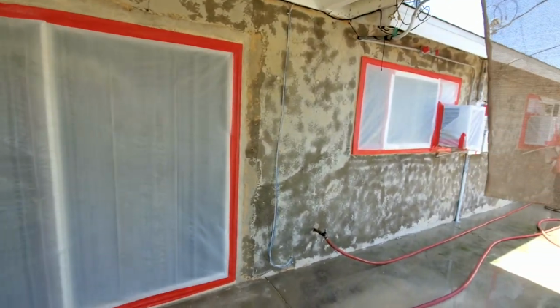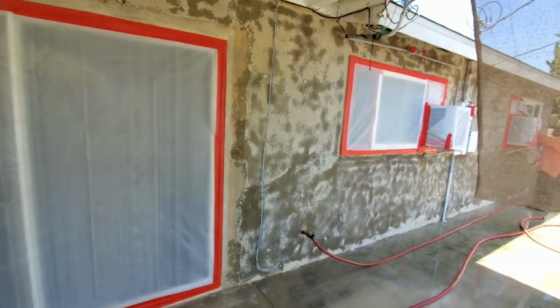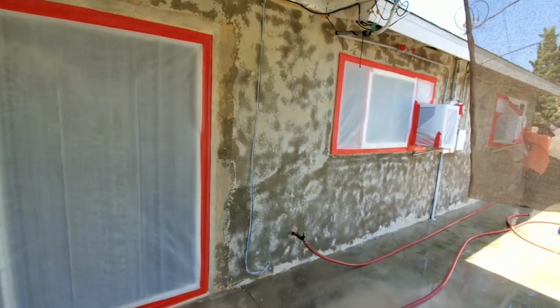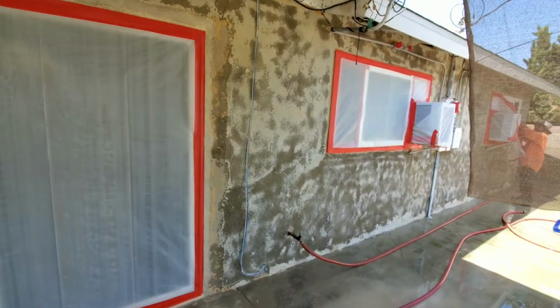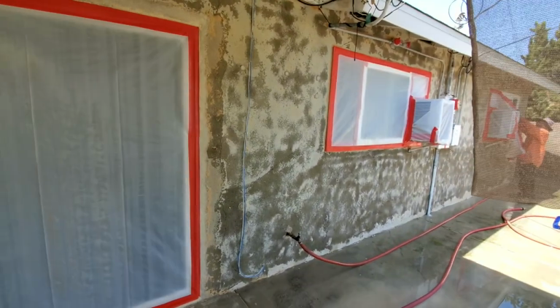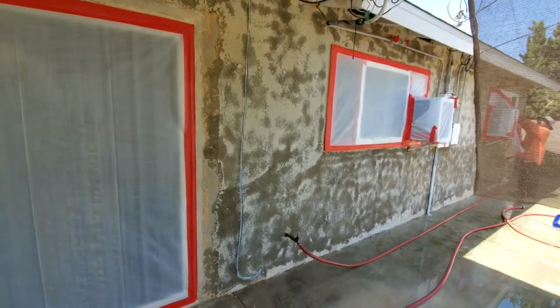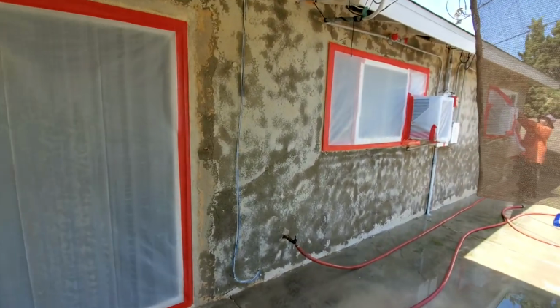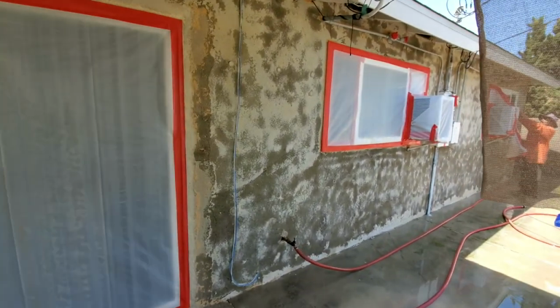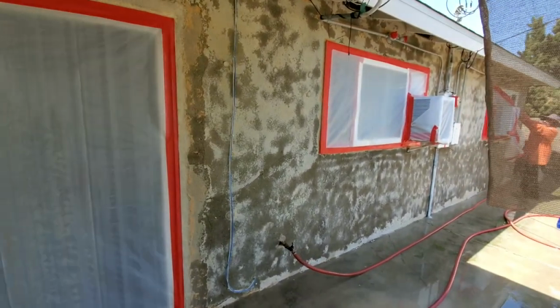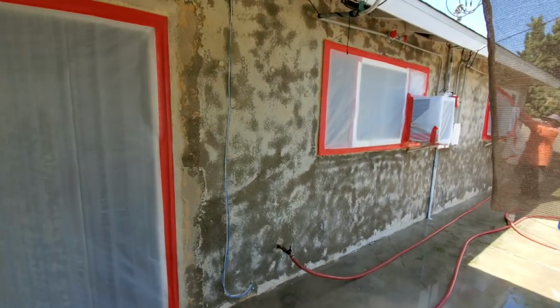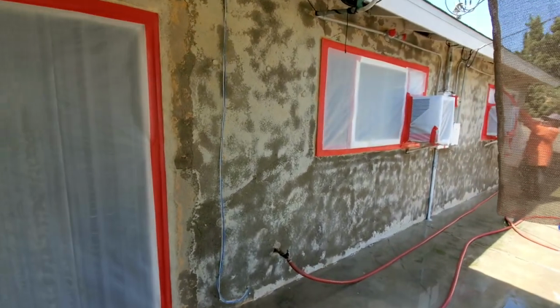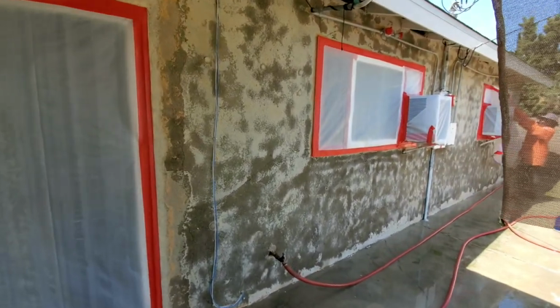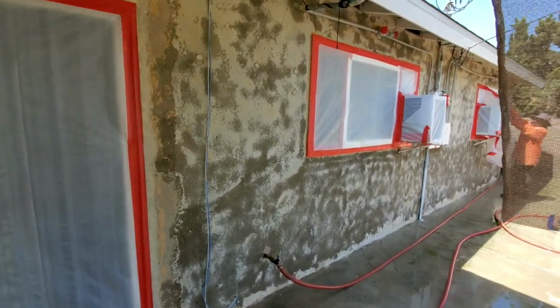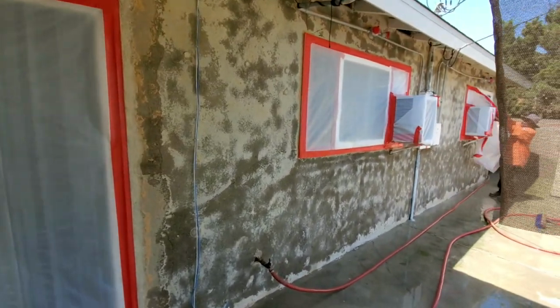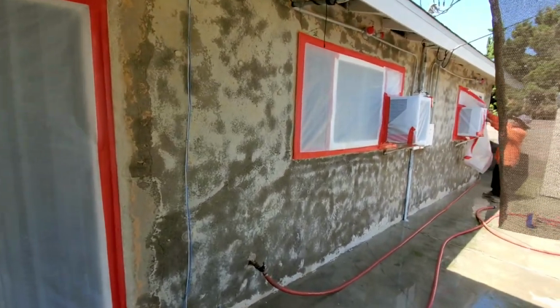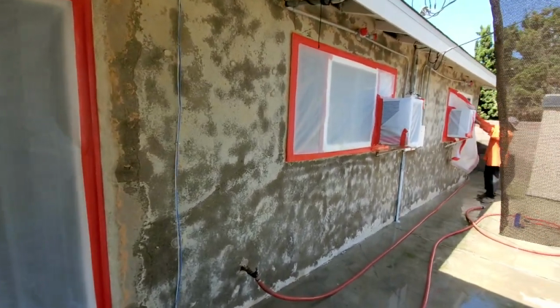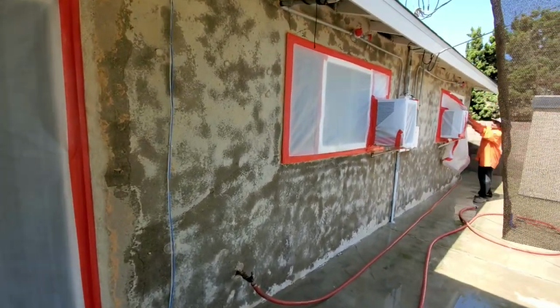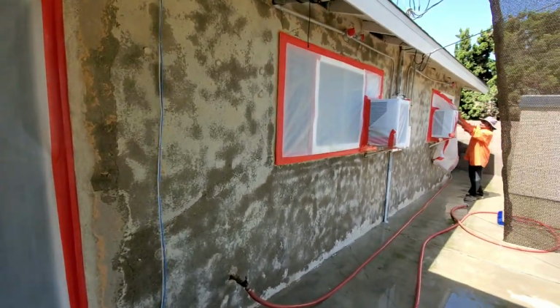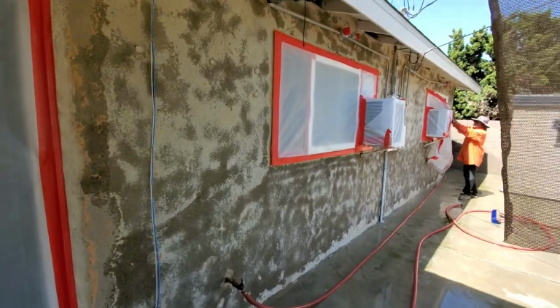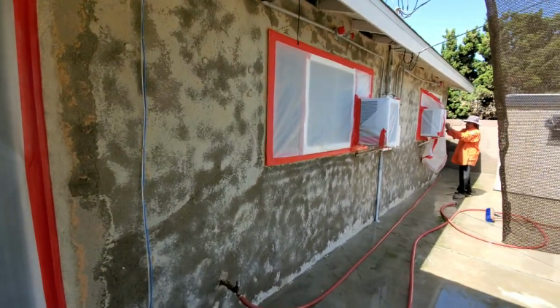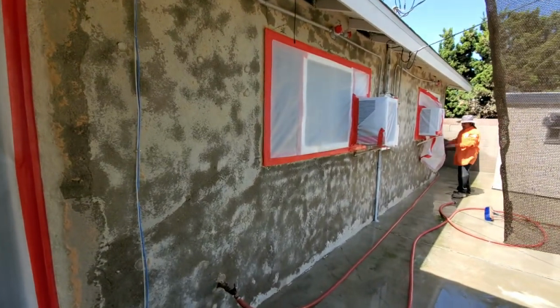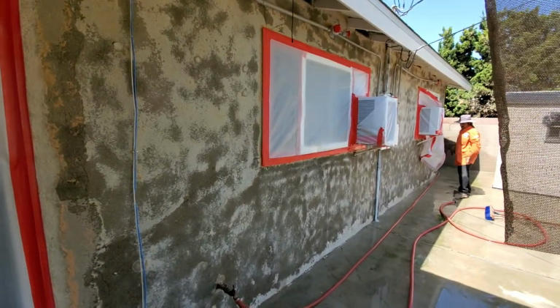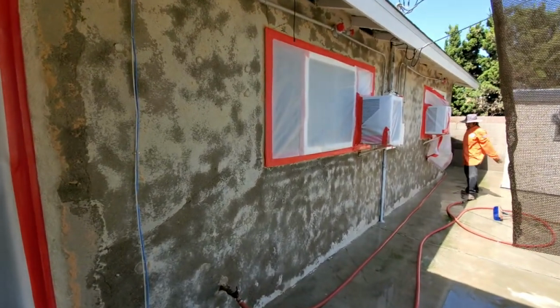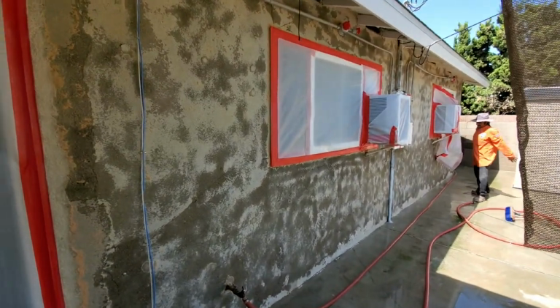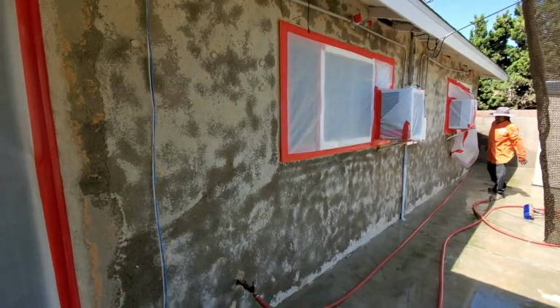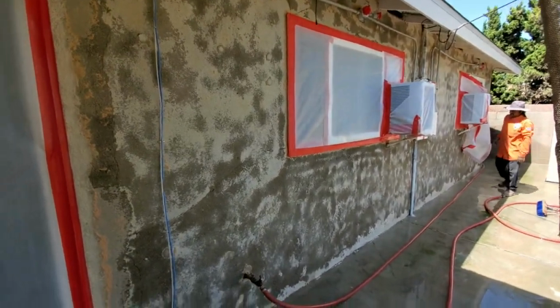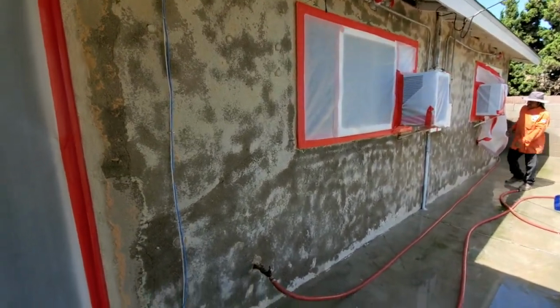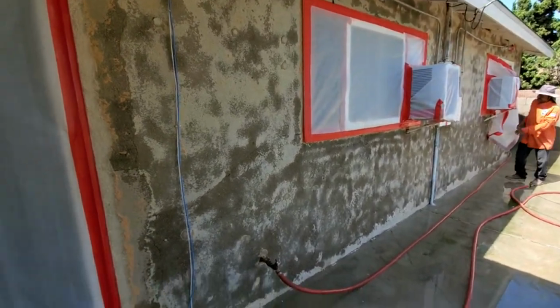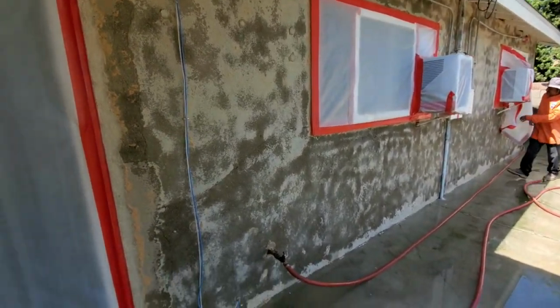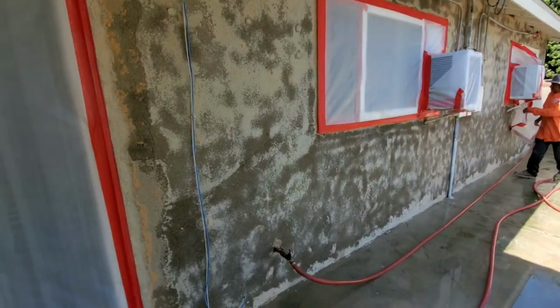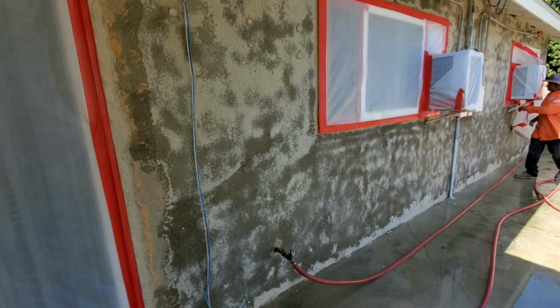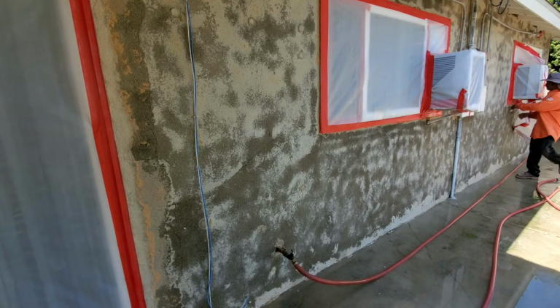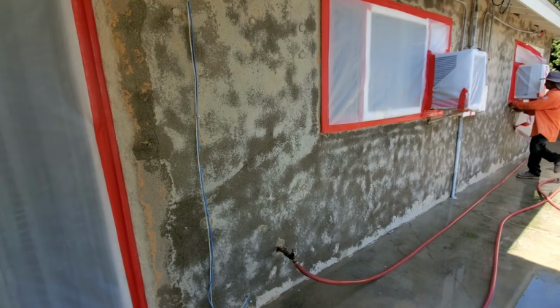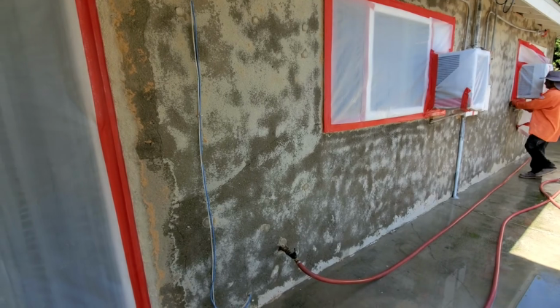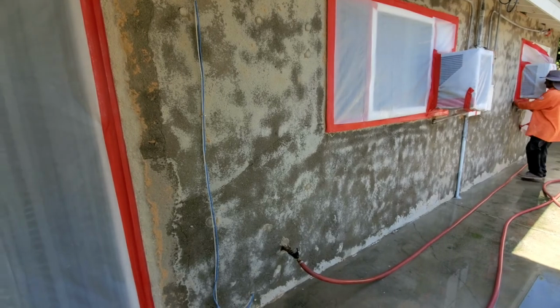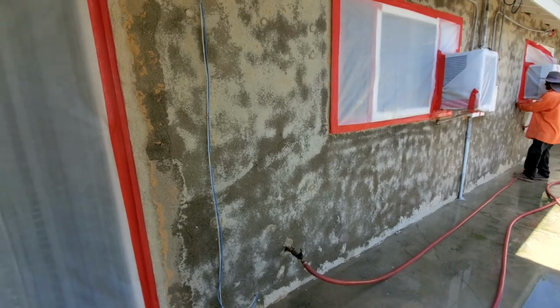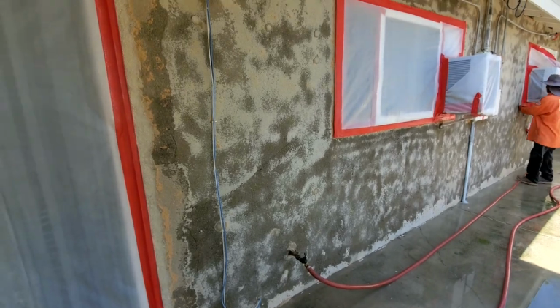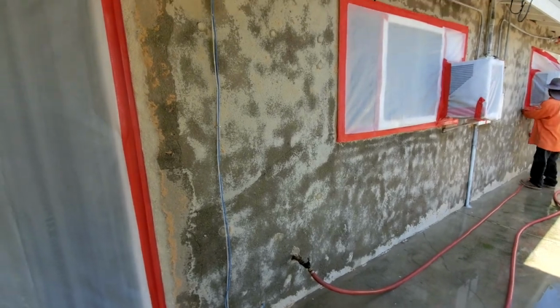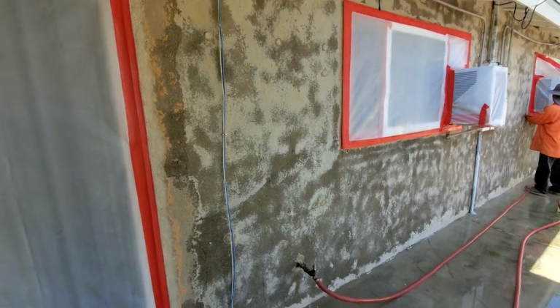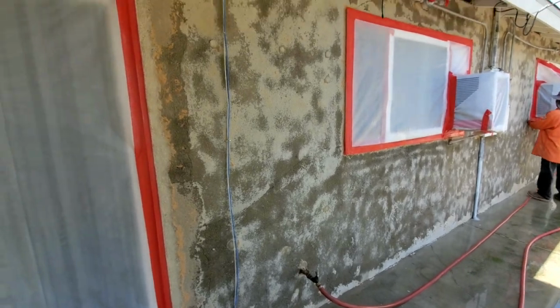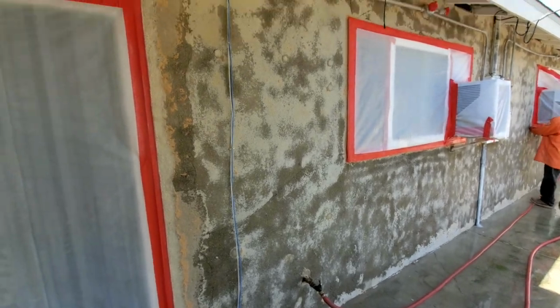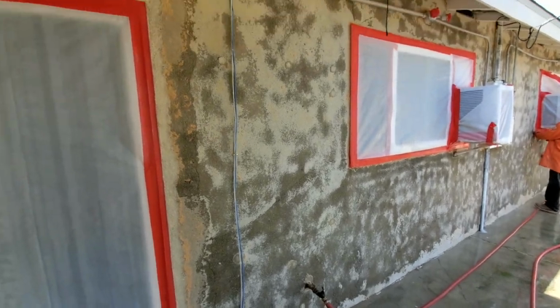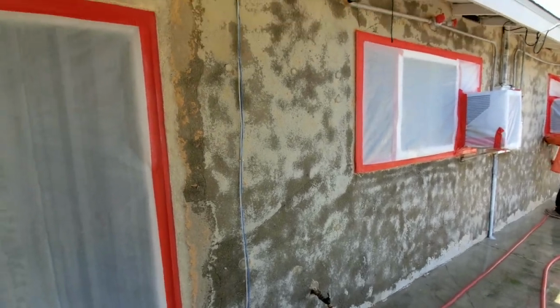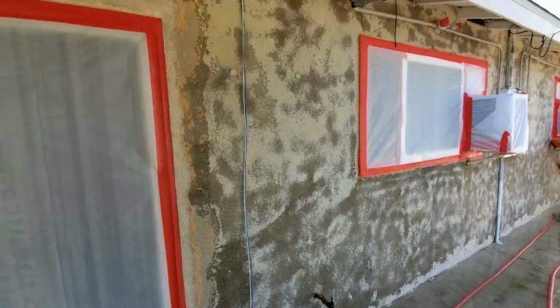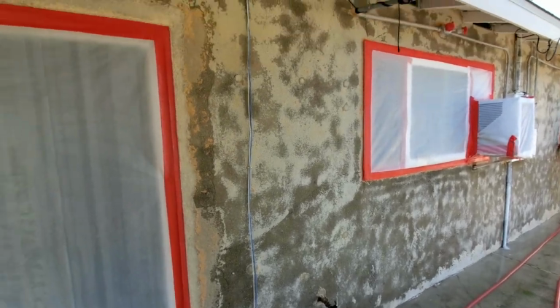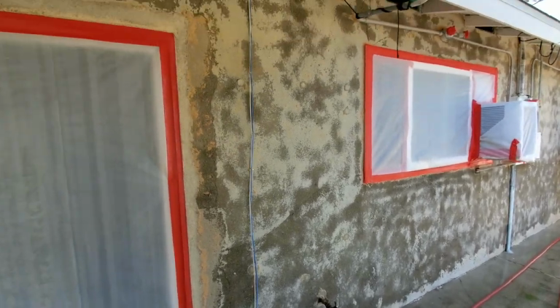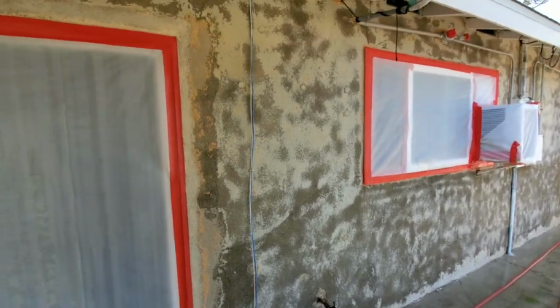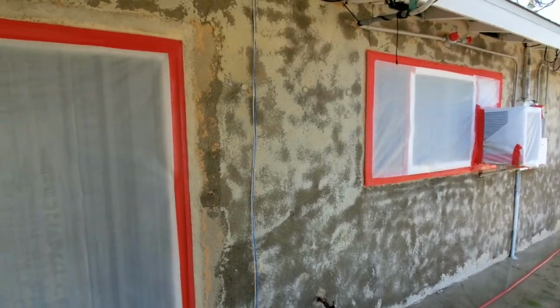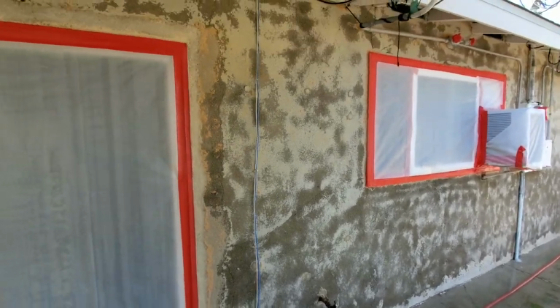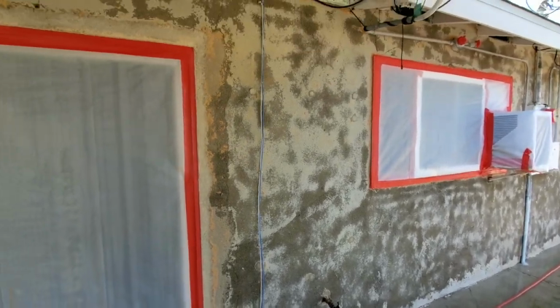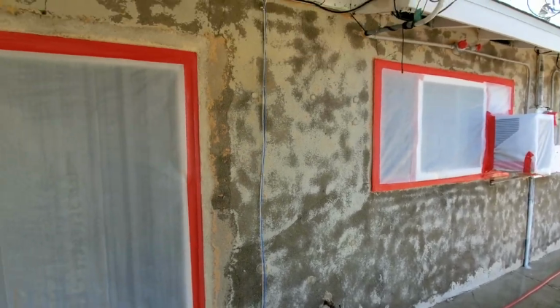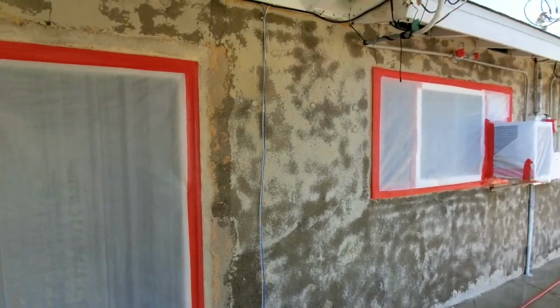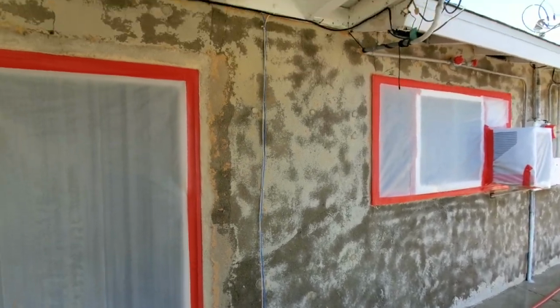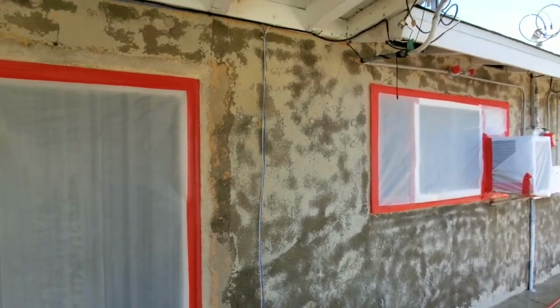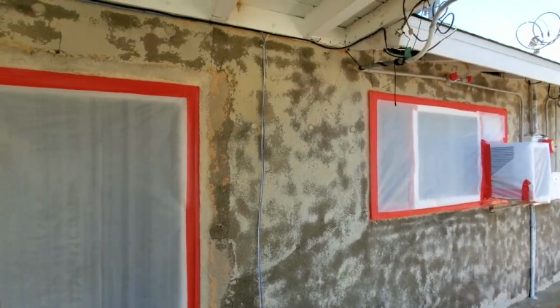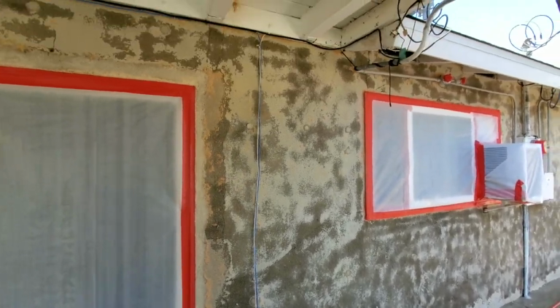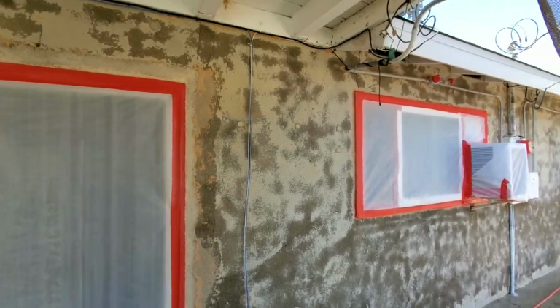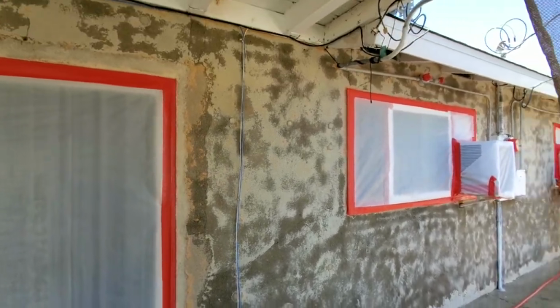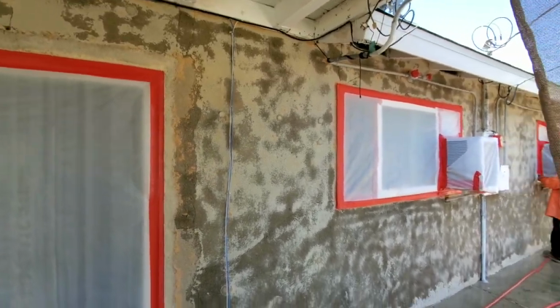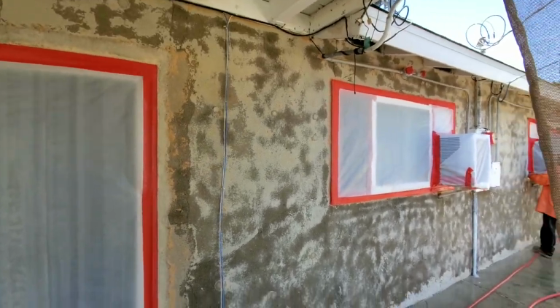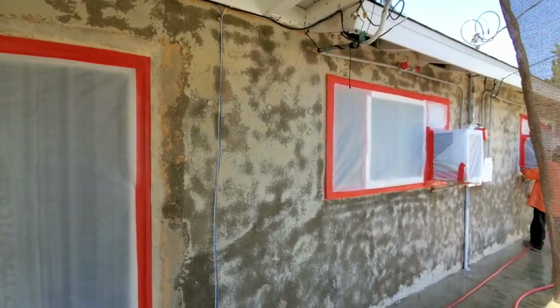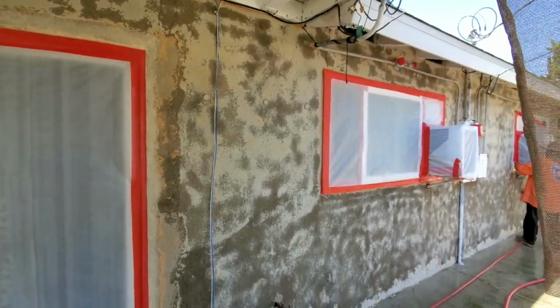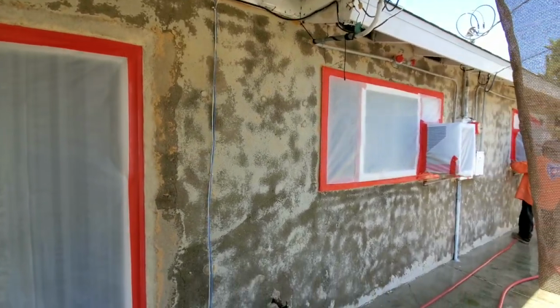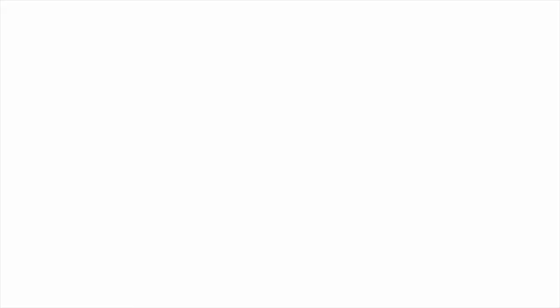This side looks really good. You can see how they got most of the stucco down to the brown coat, with just a bit of the black coat on the other side.